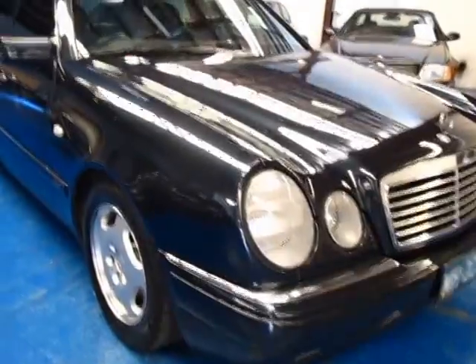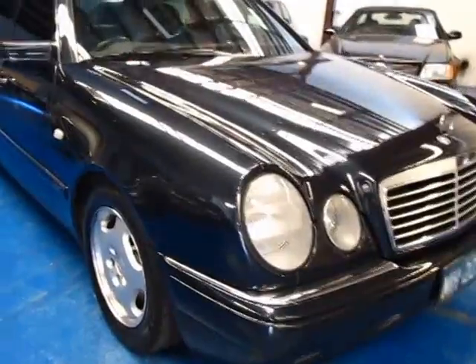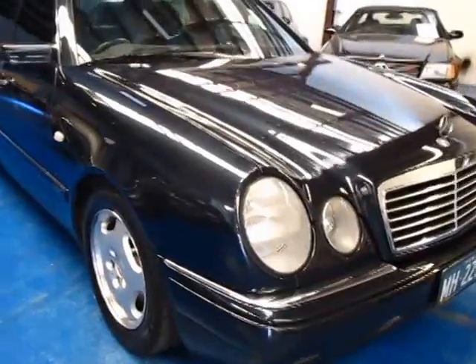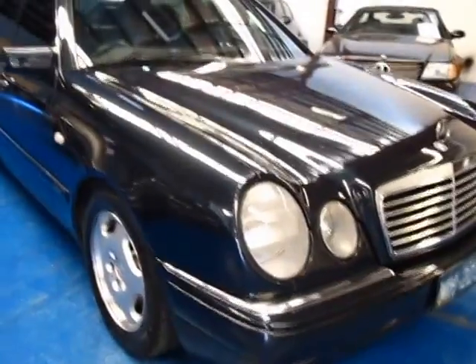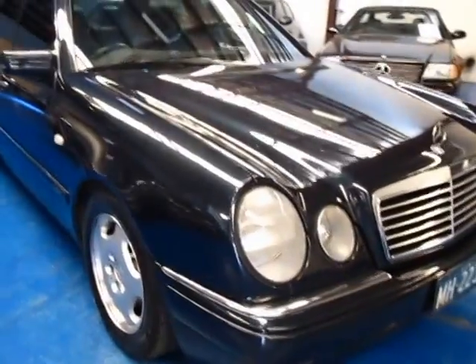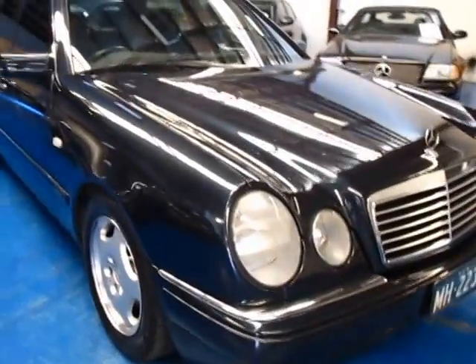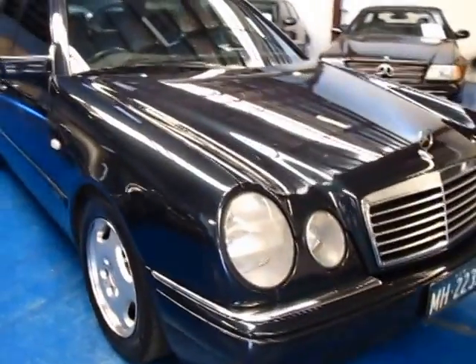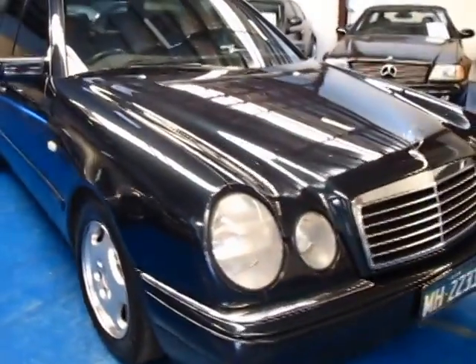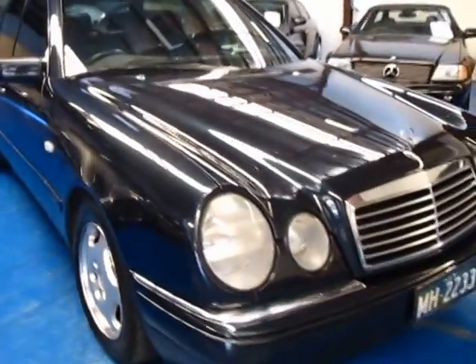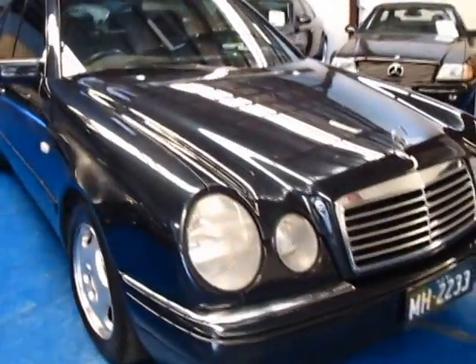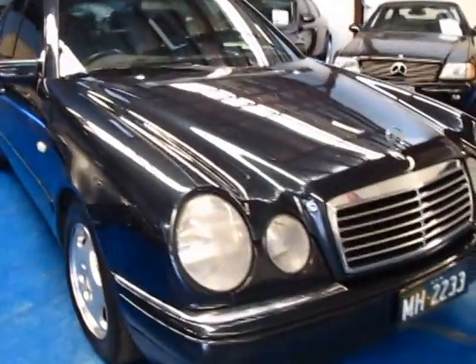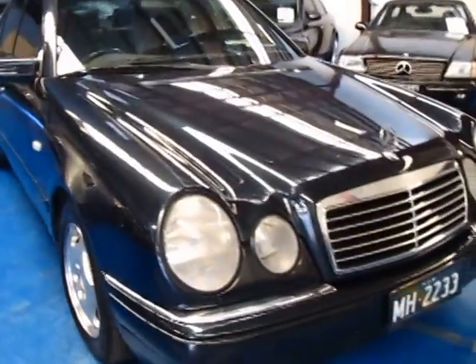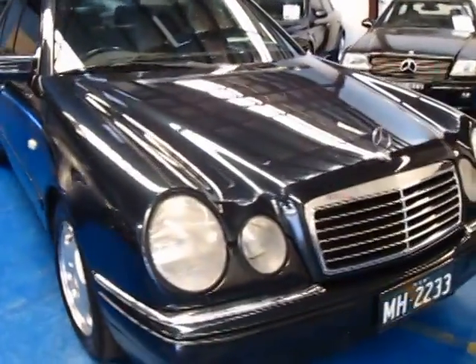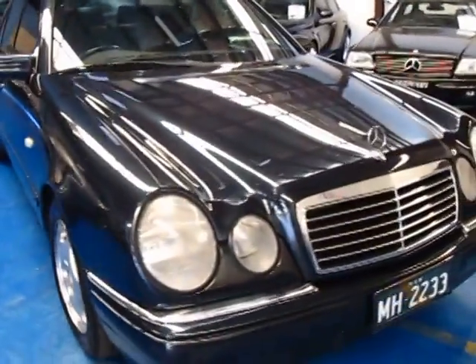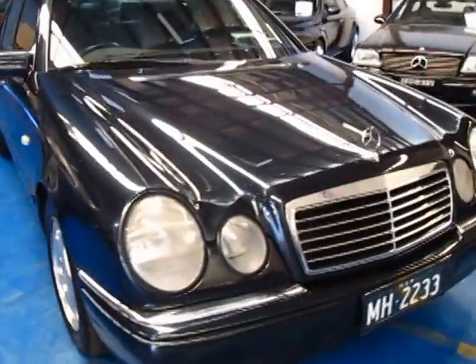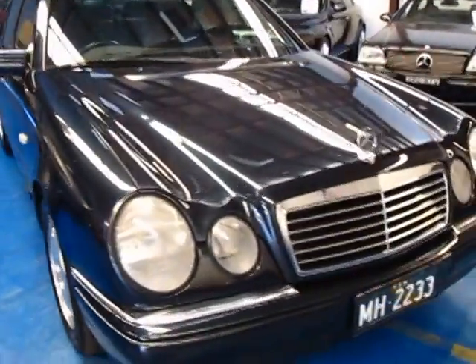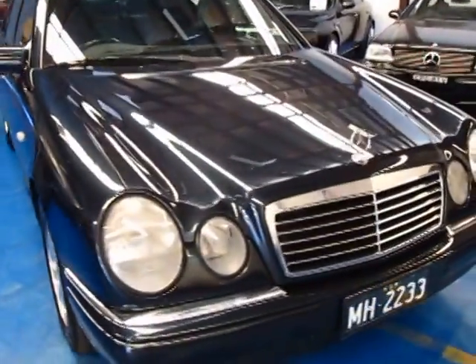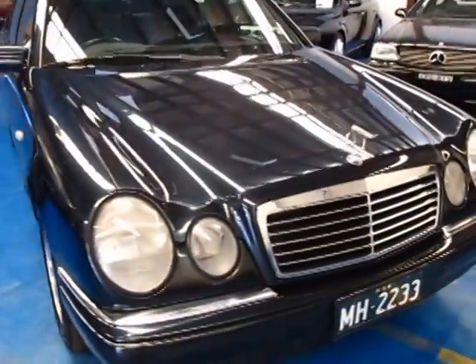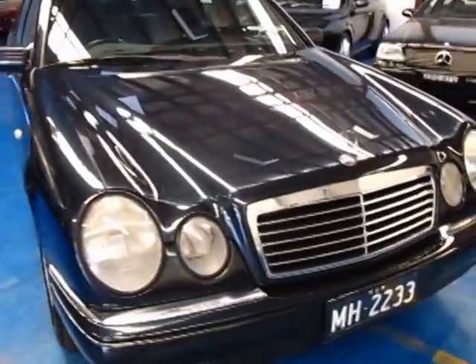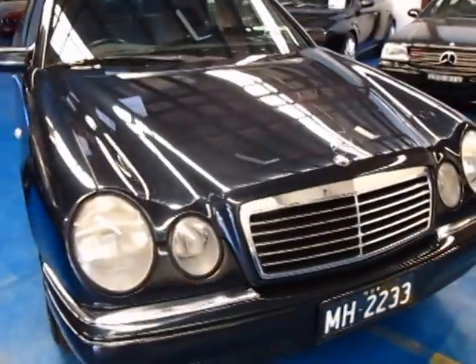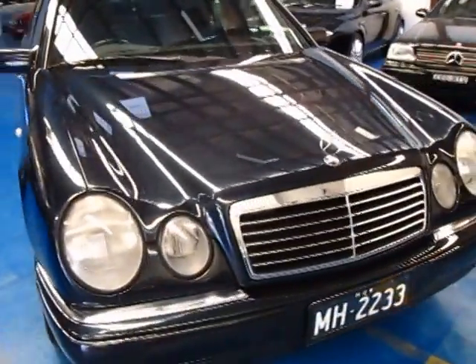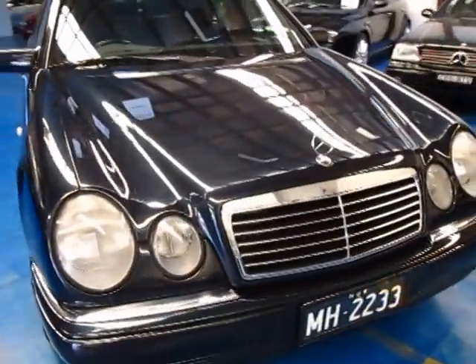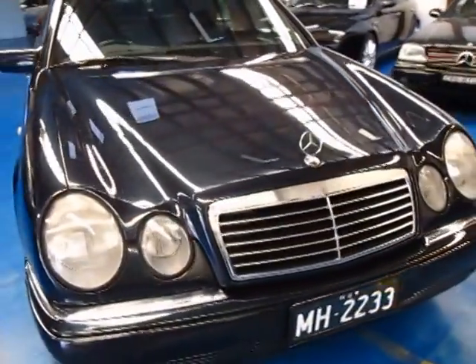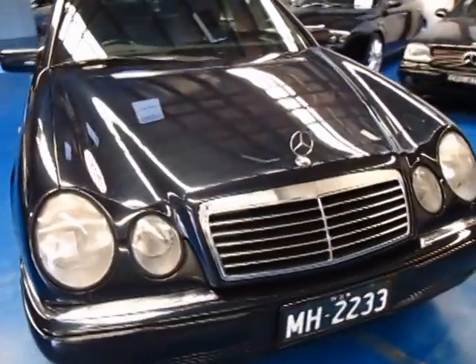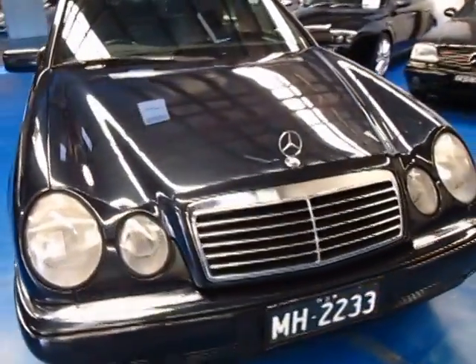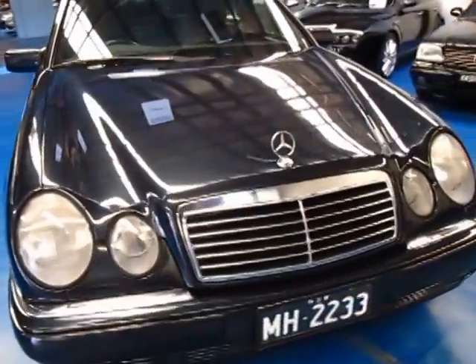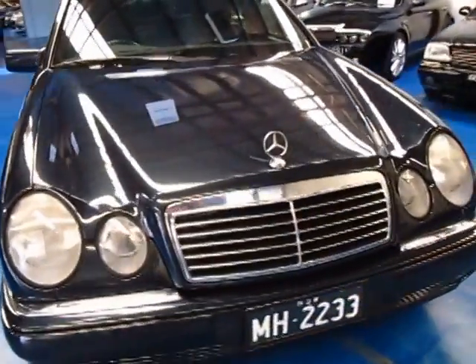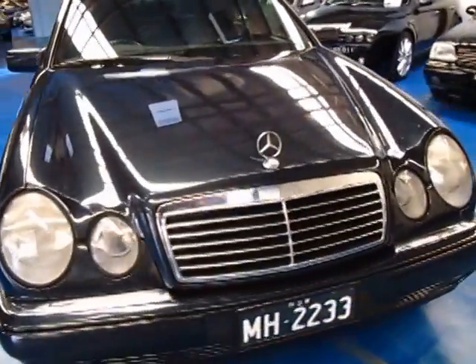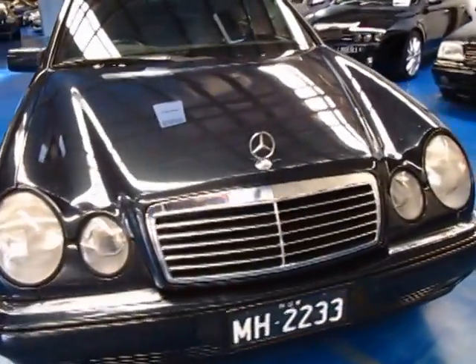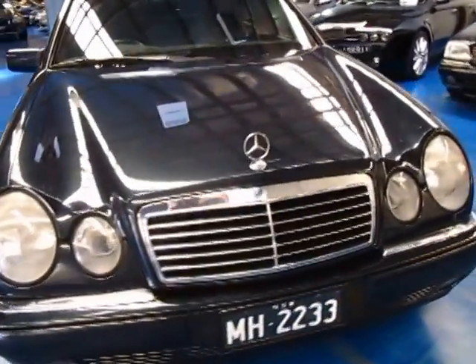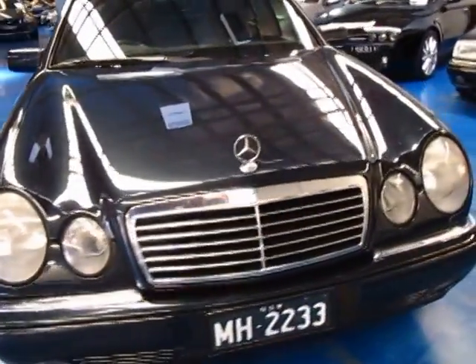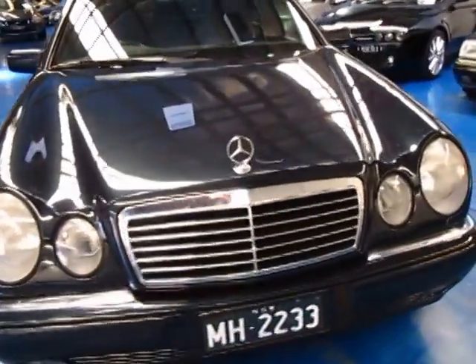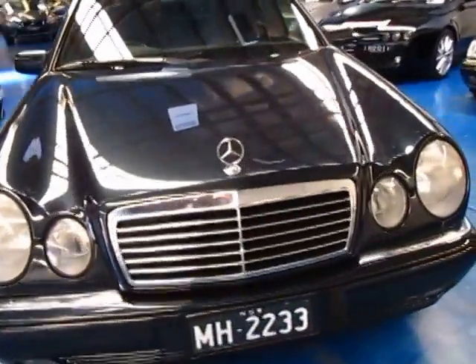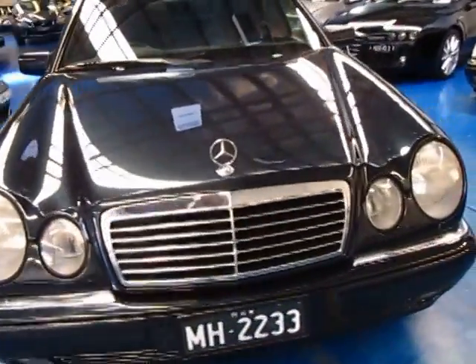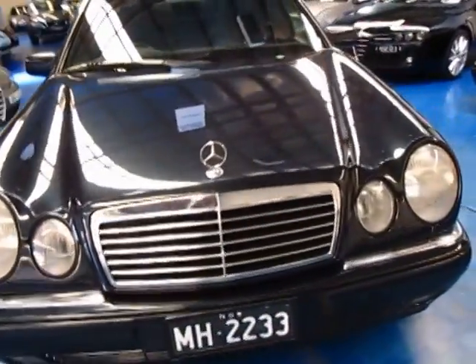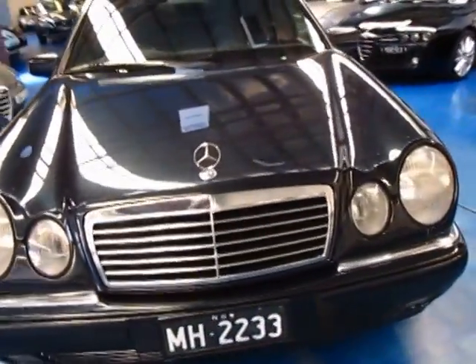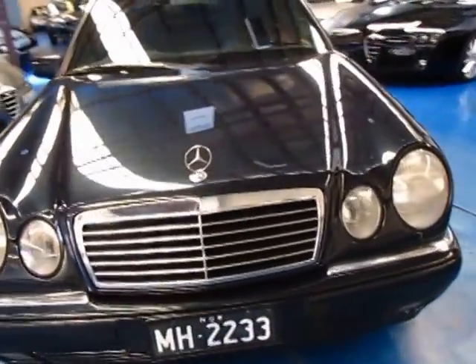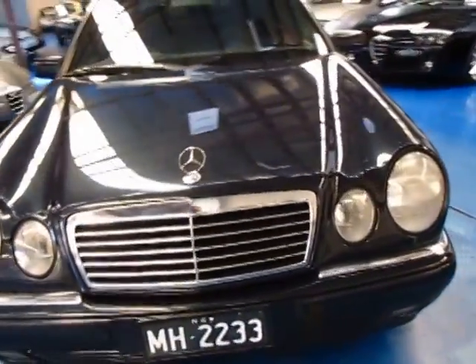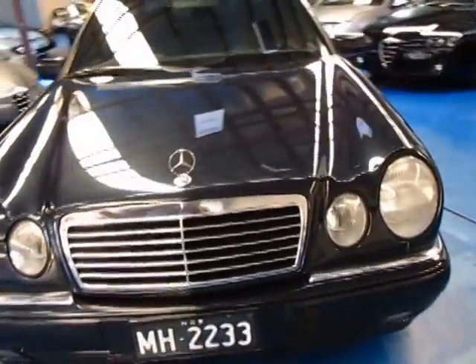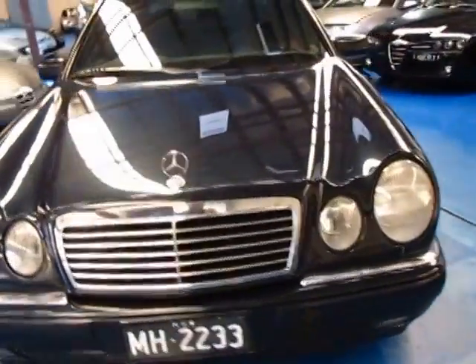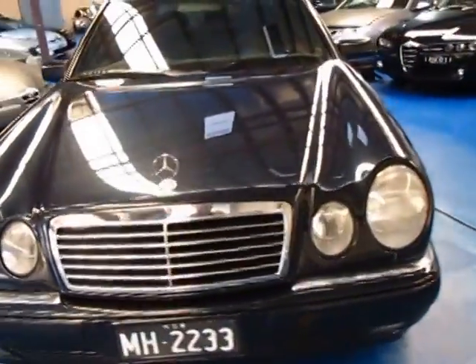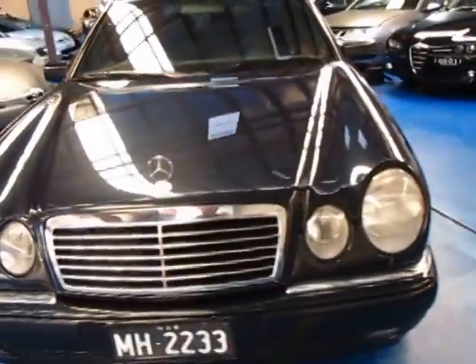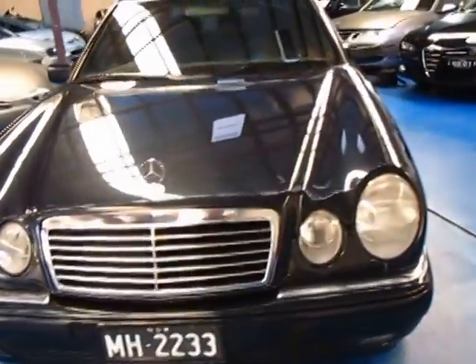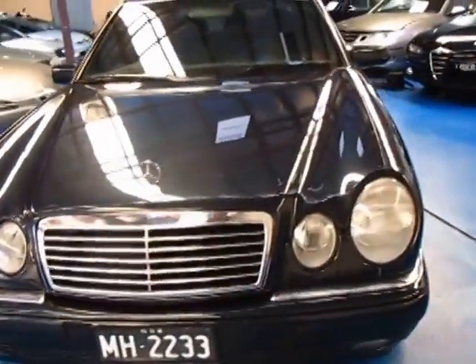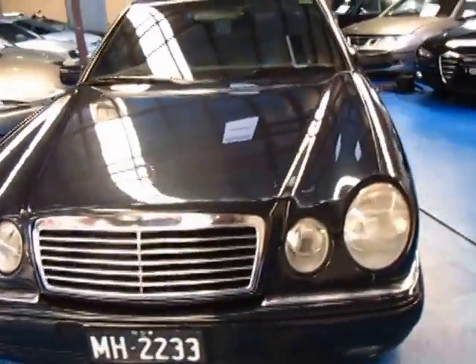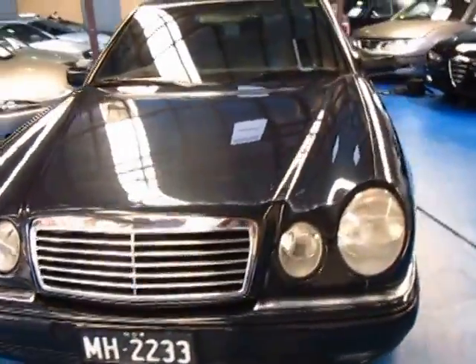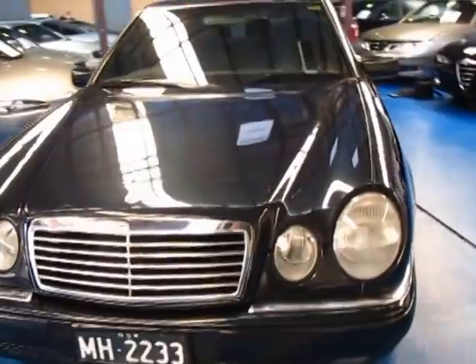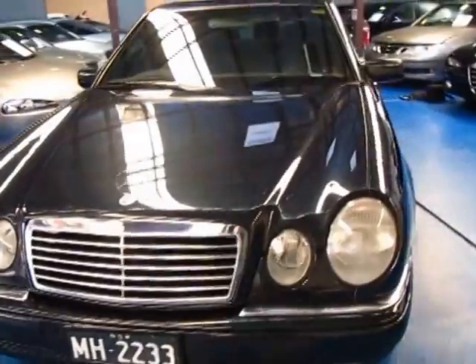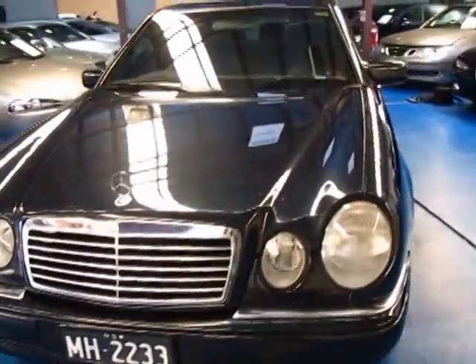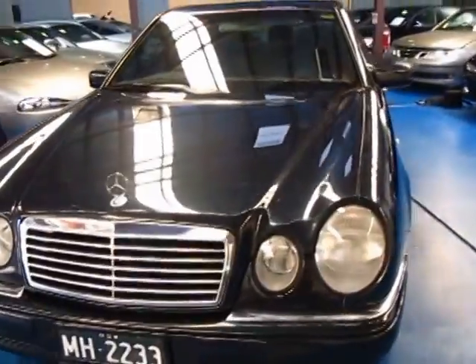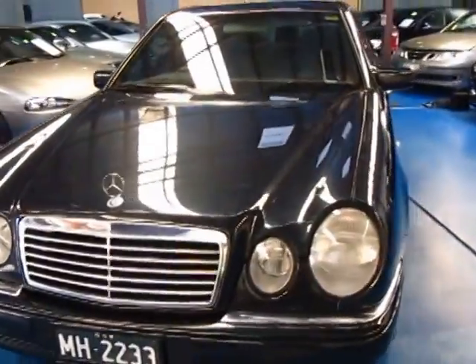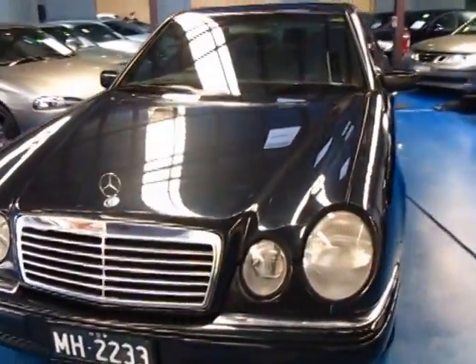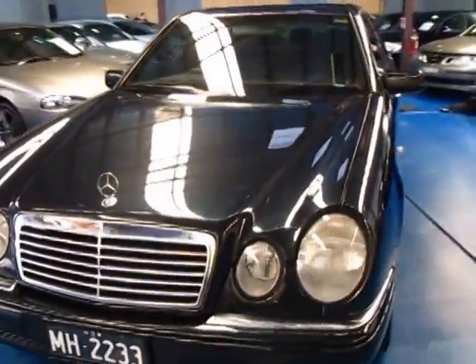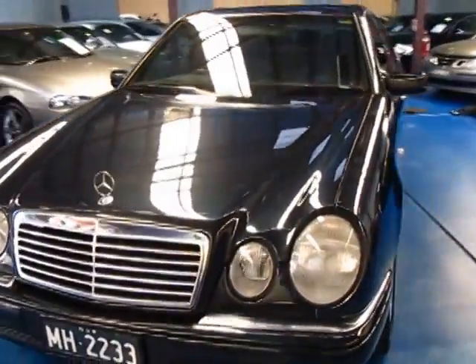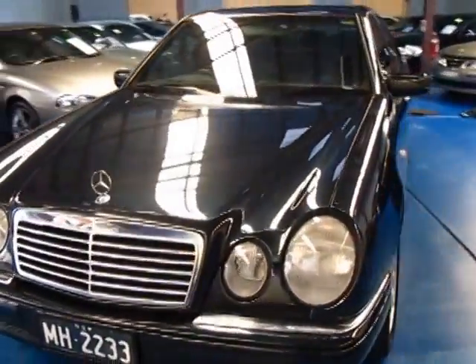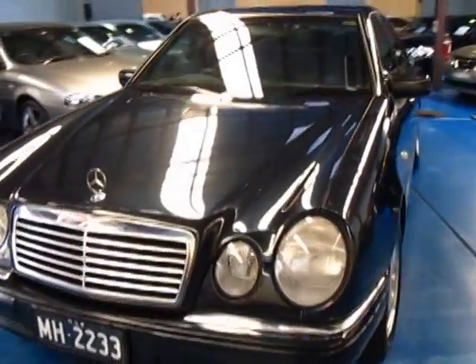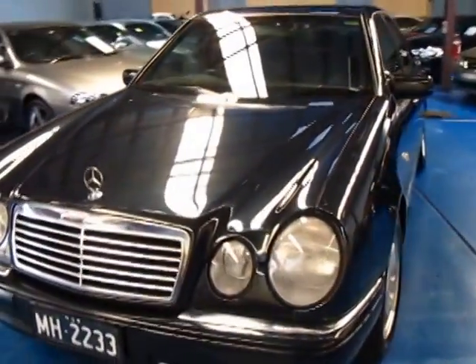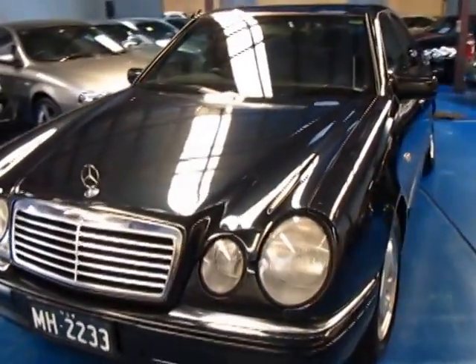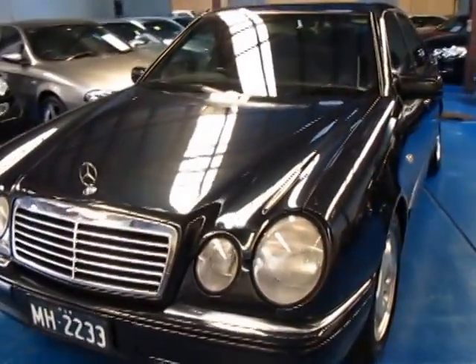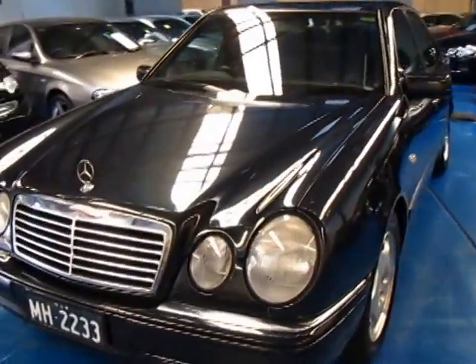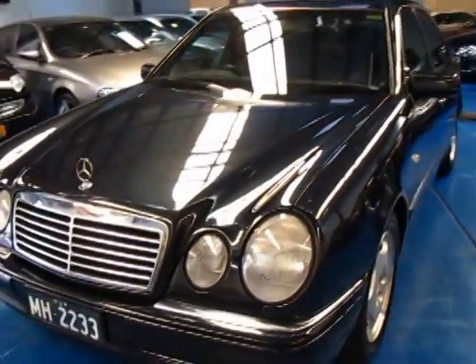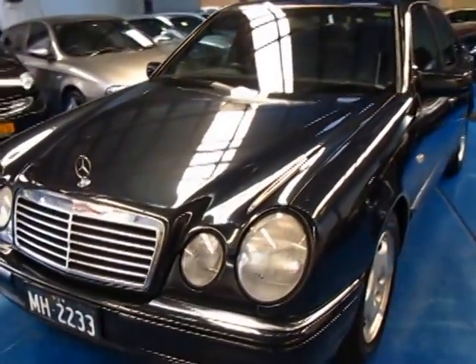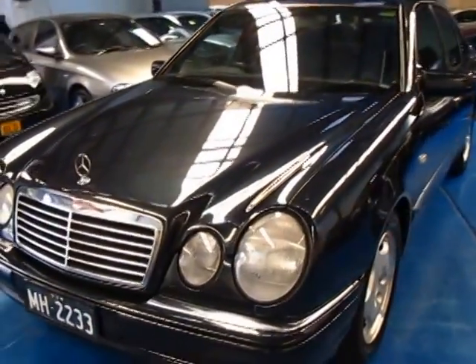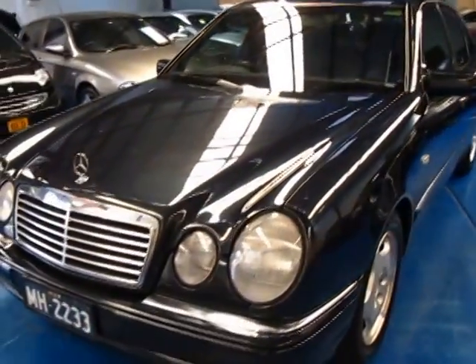Hello ladies and gentlemen, welcome to the Old Timer Centre here in Marrickville. We're very proud to offer a real enthusiast's car.